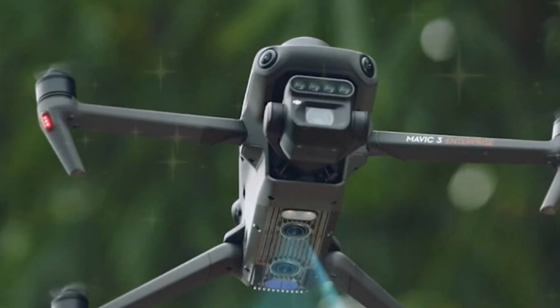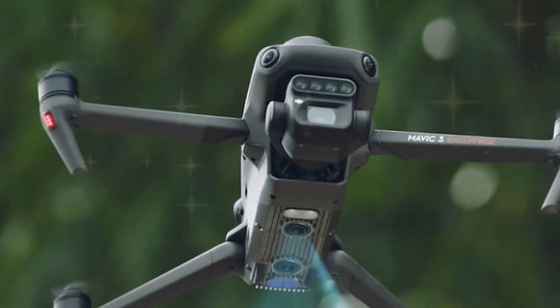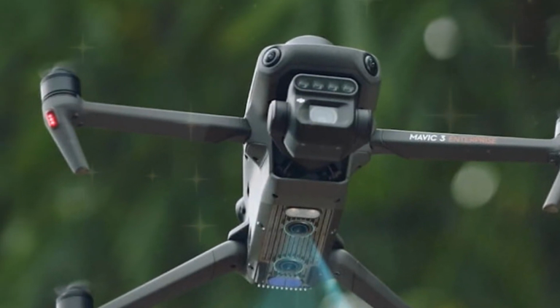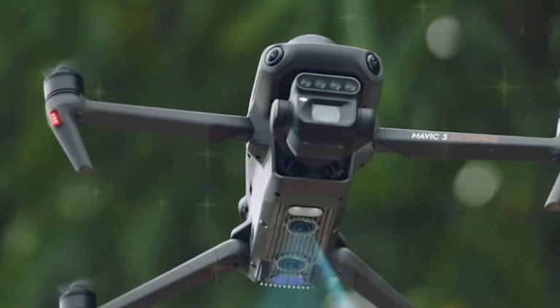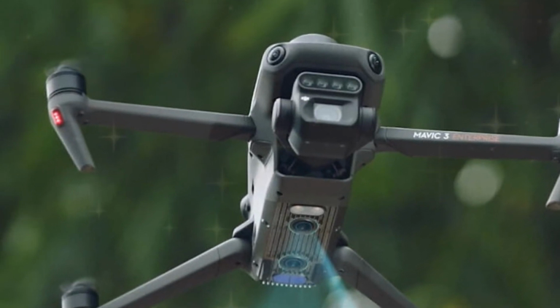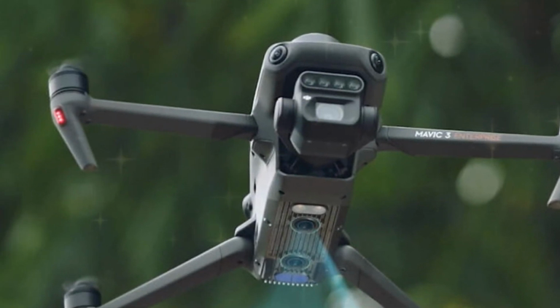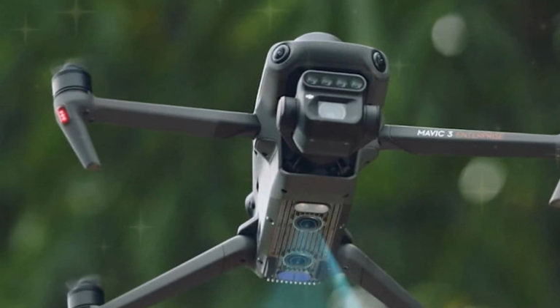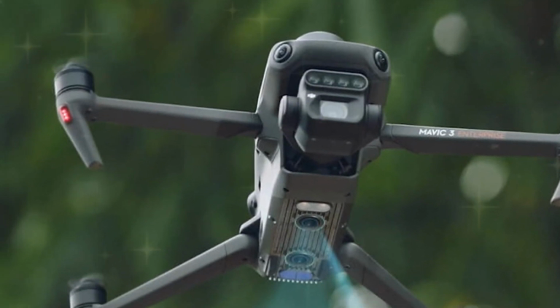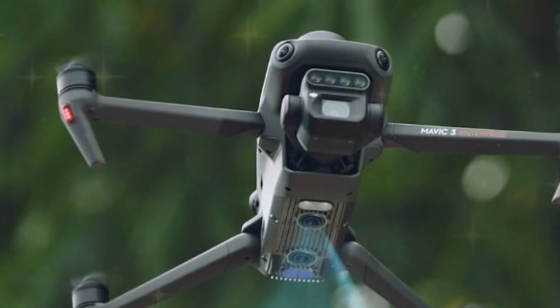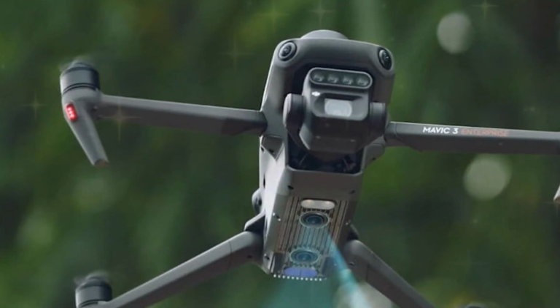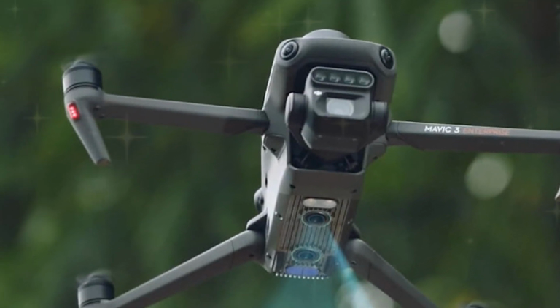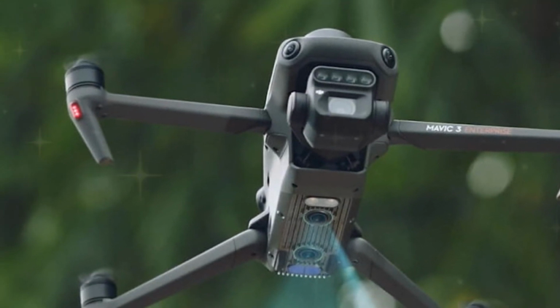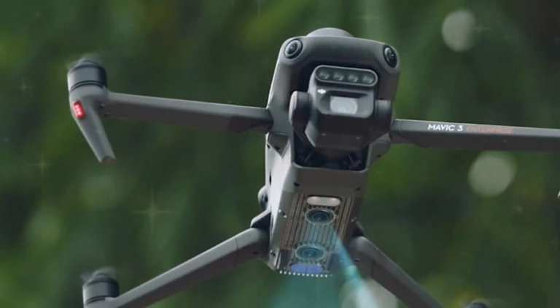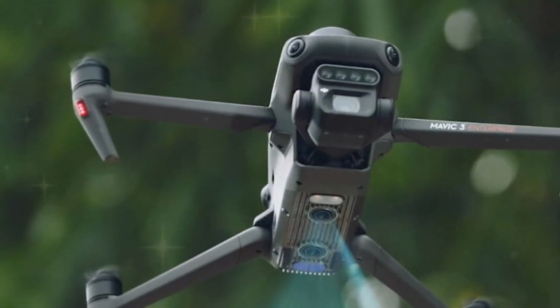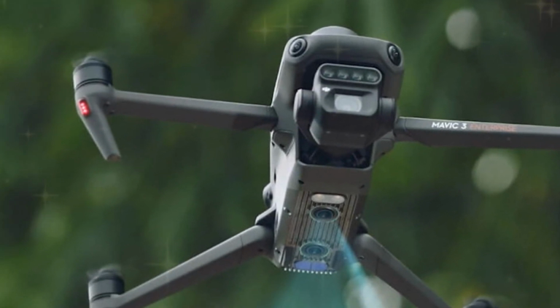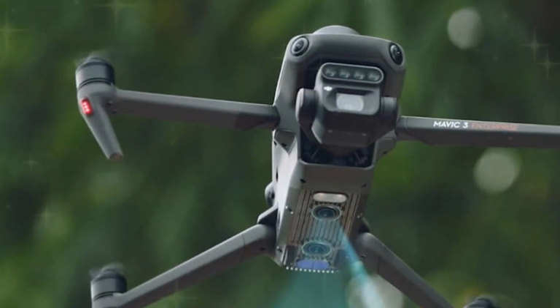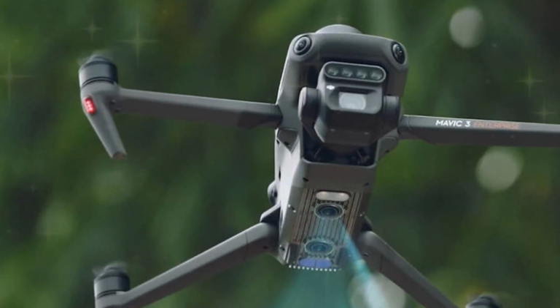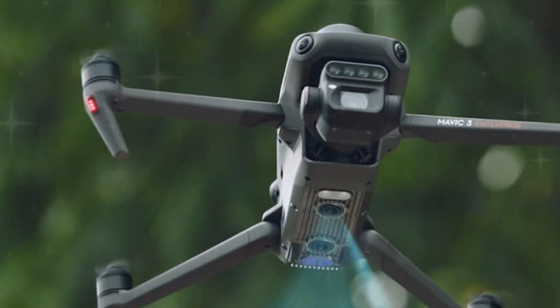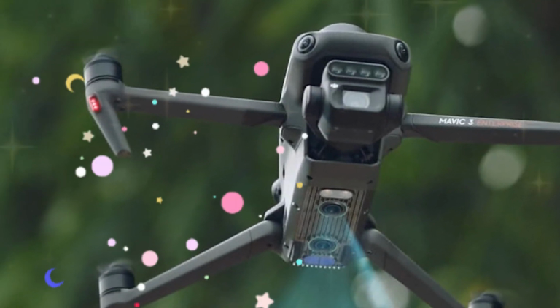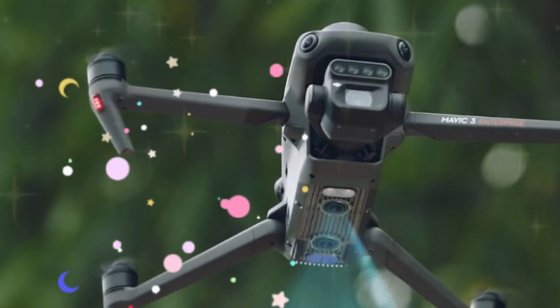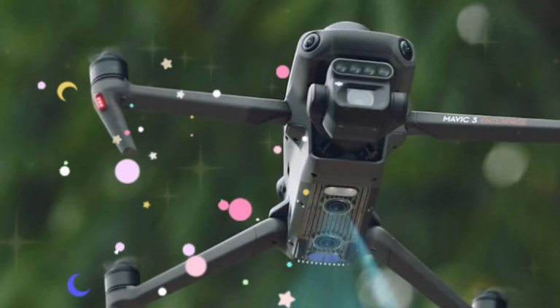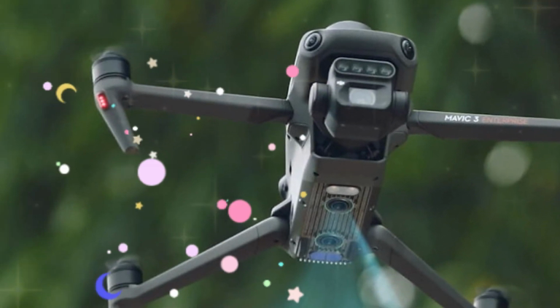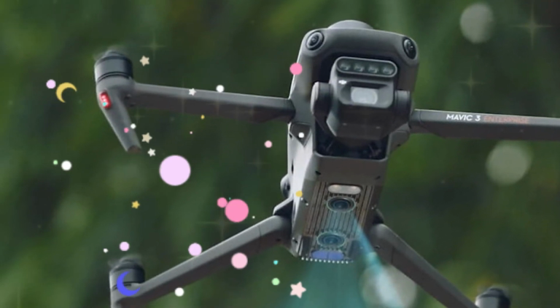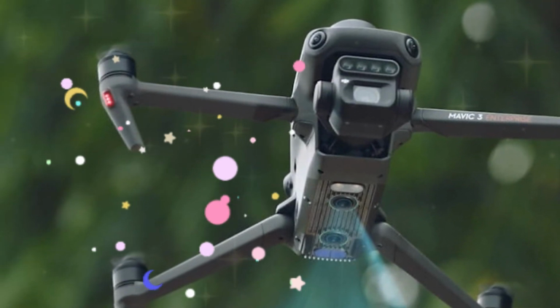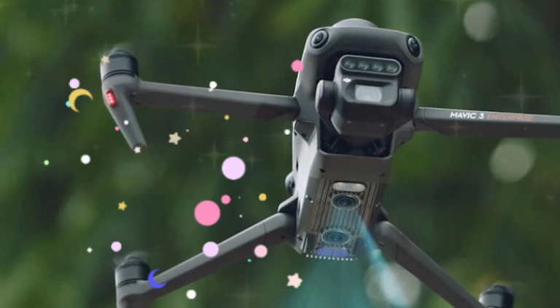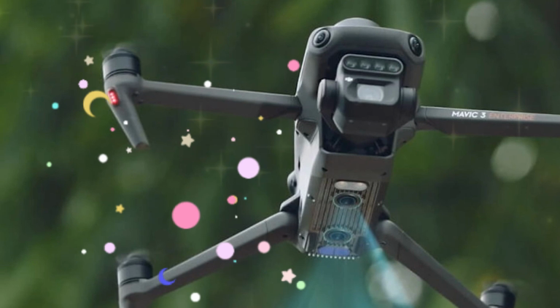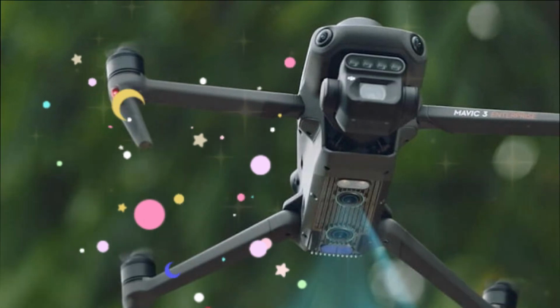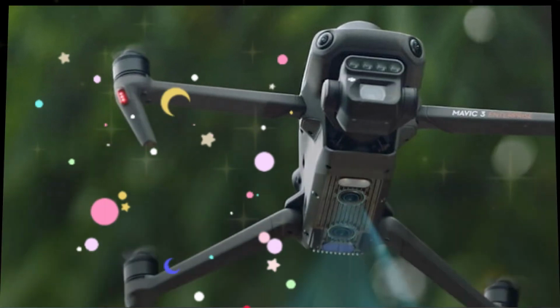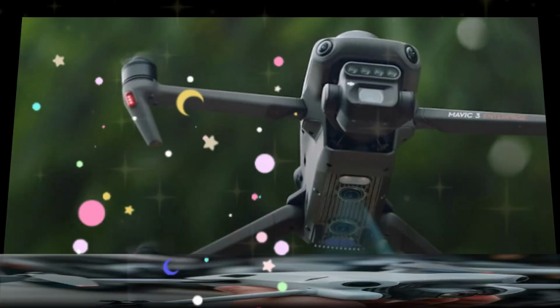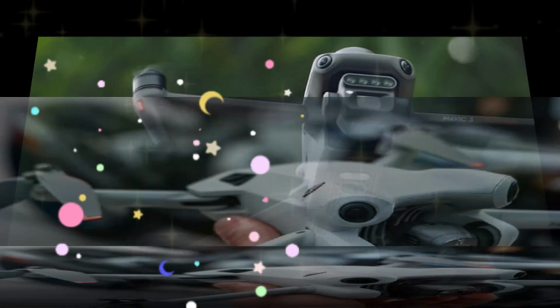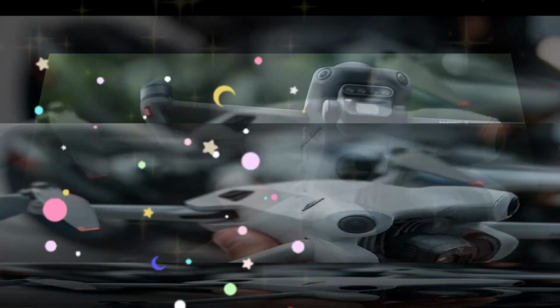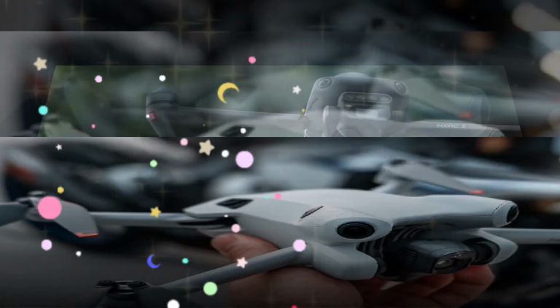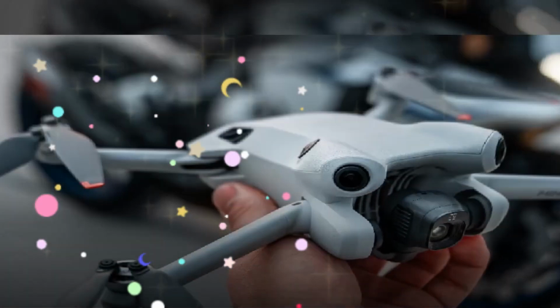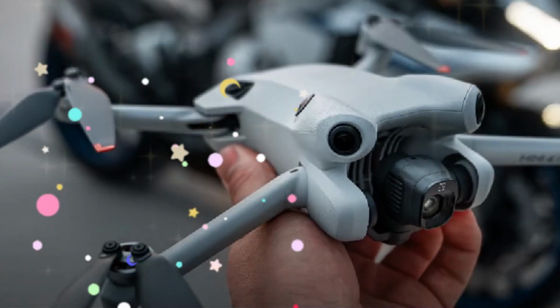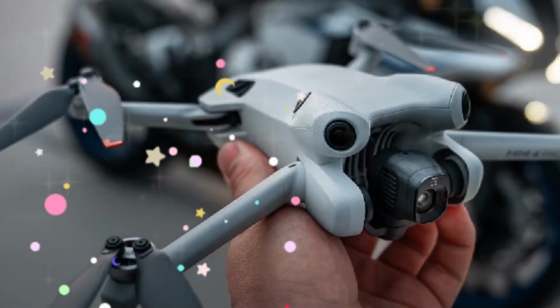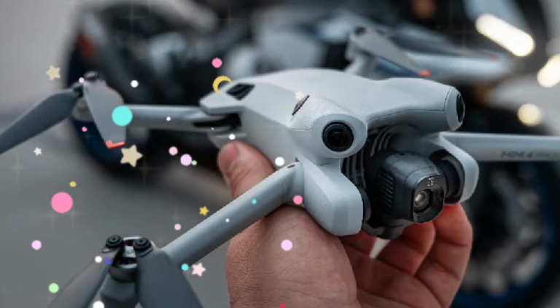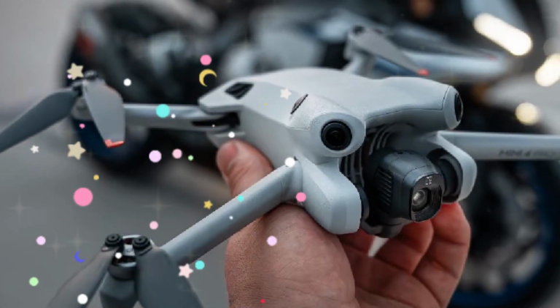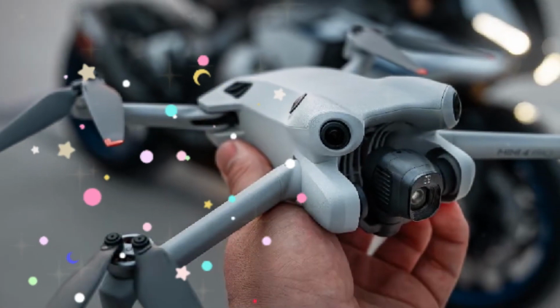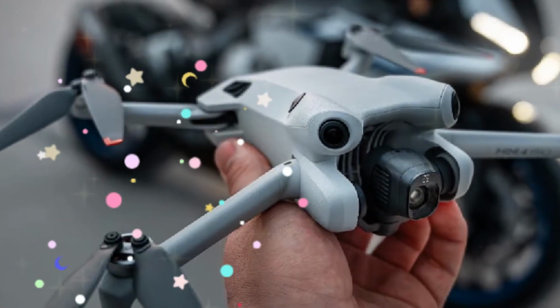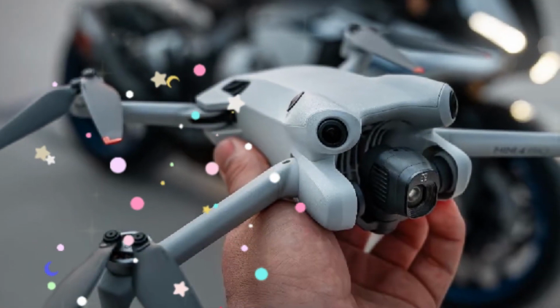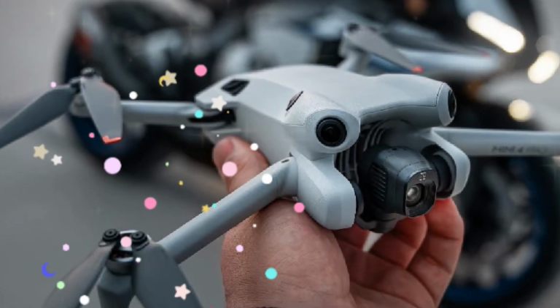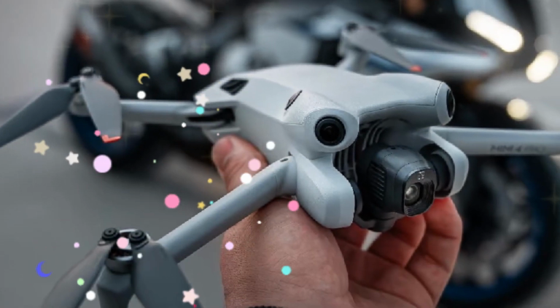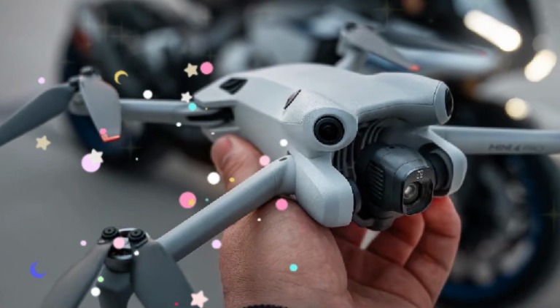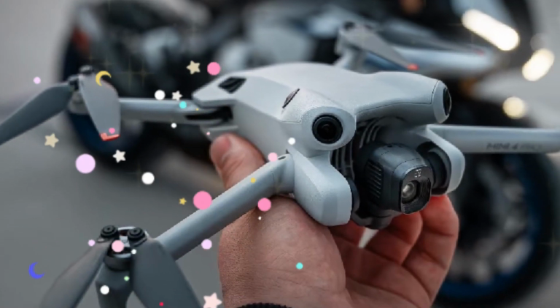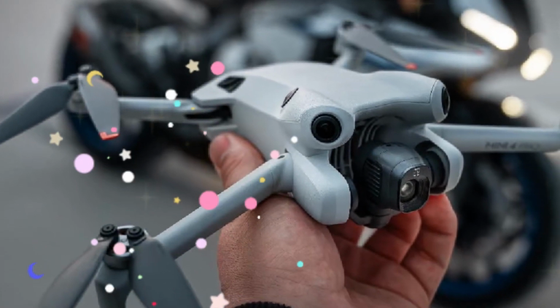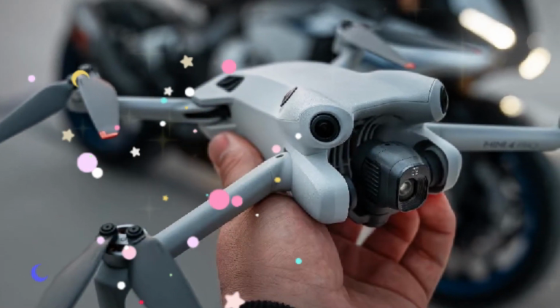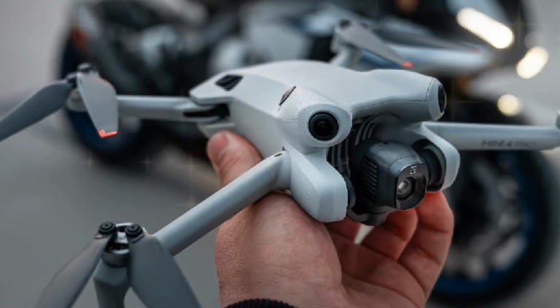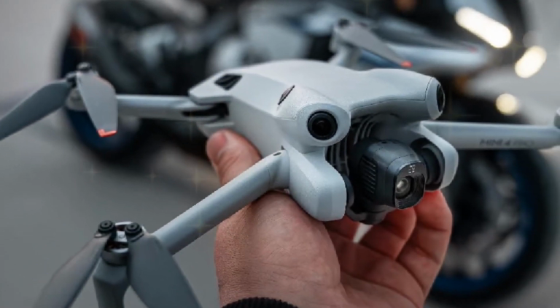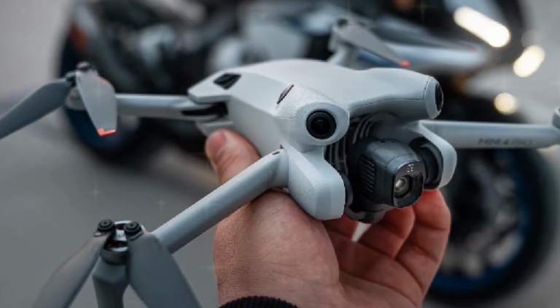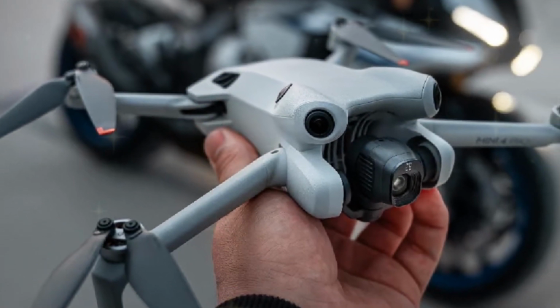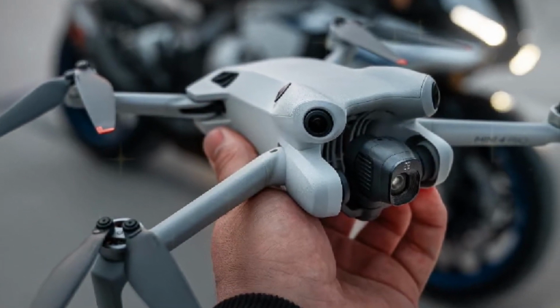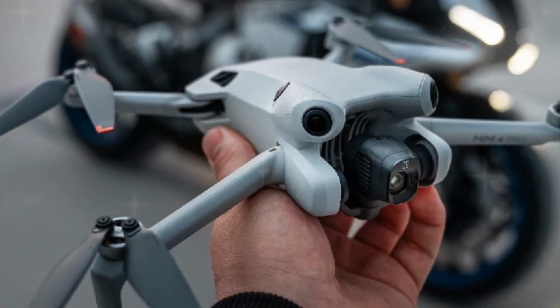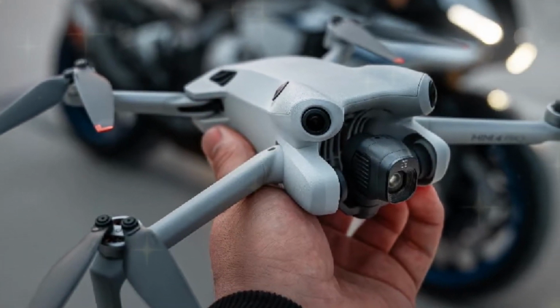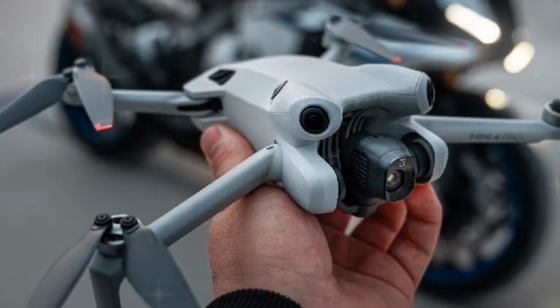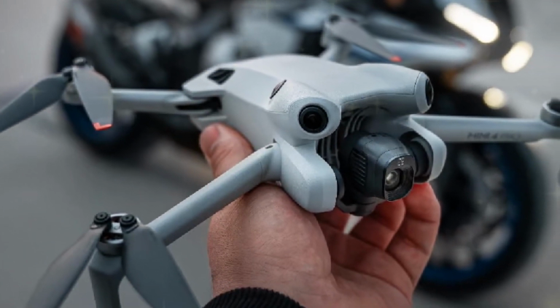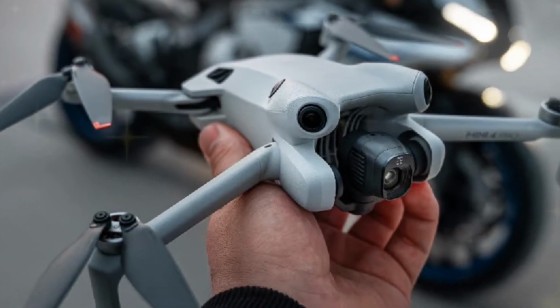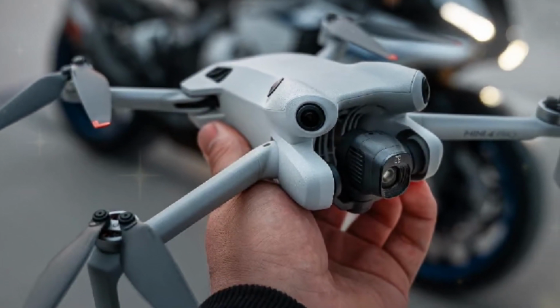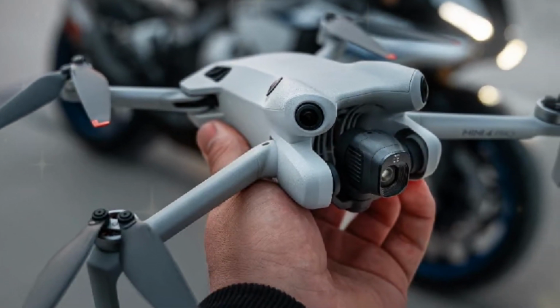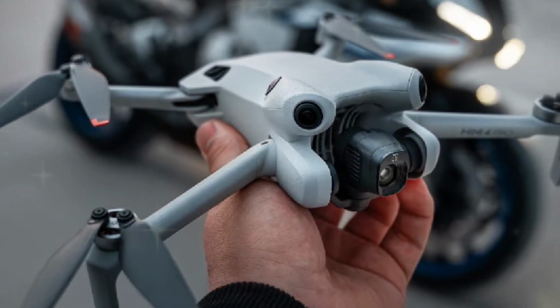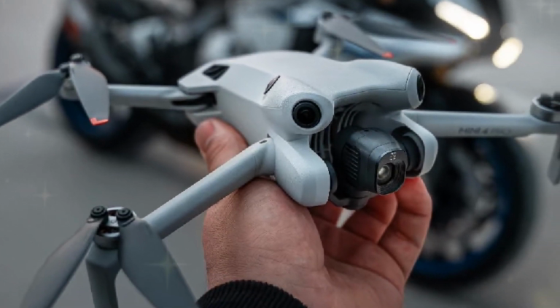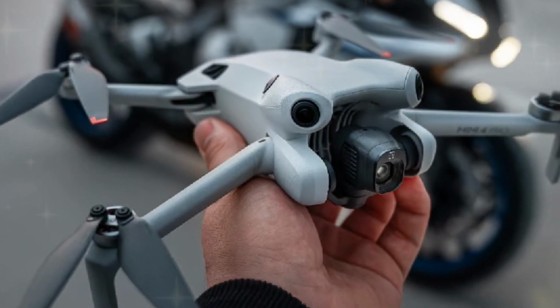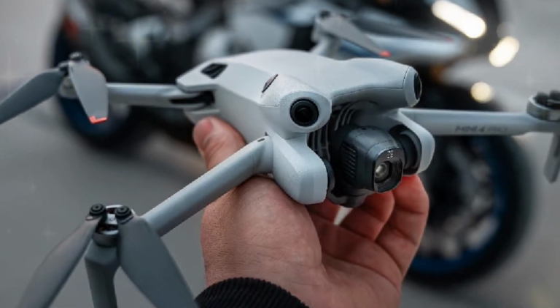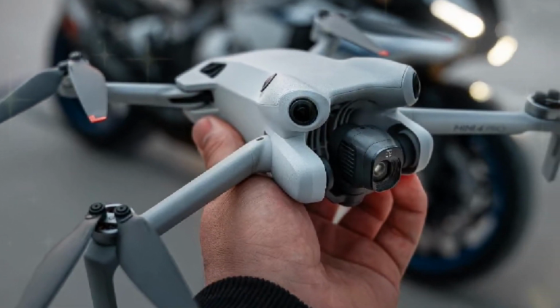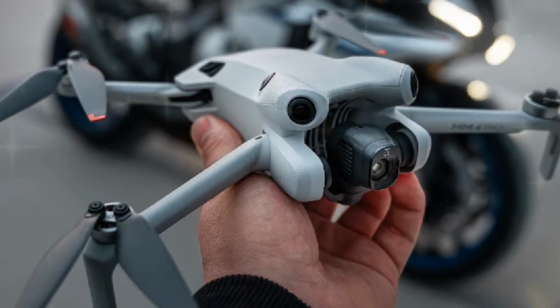With its cutting-edge features, the DJI Mini 5 Pro redefines the boundaries of aerial photography and videography.